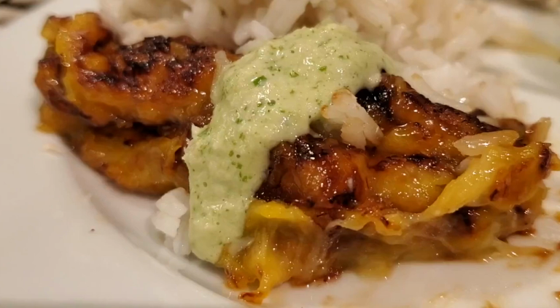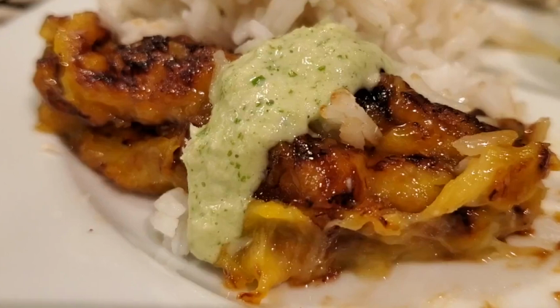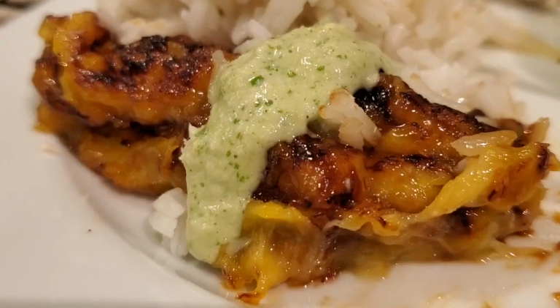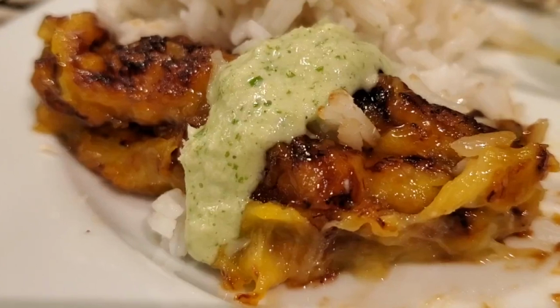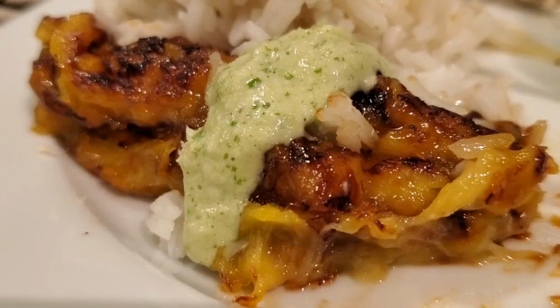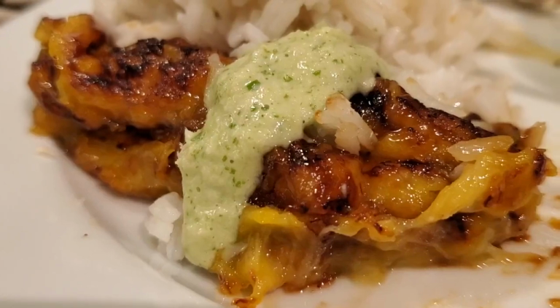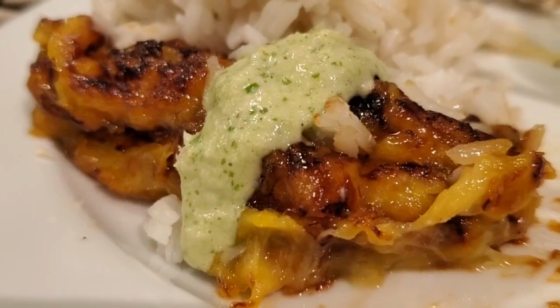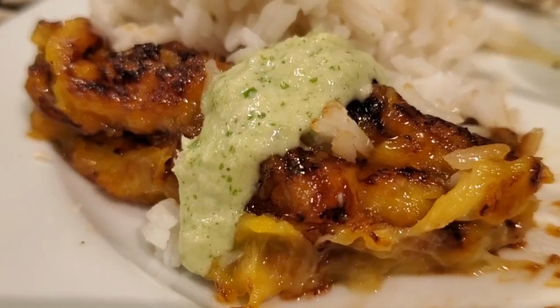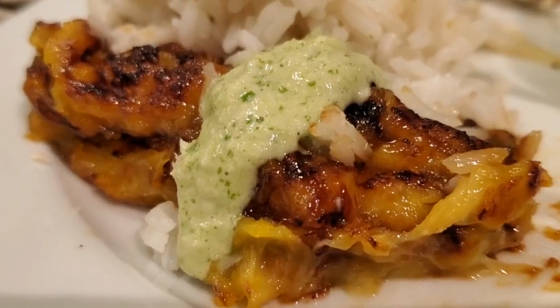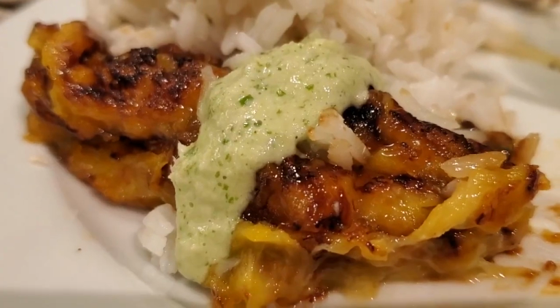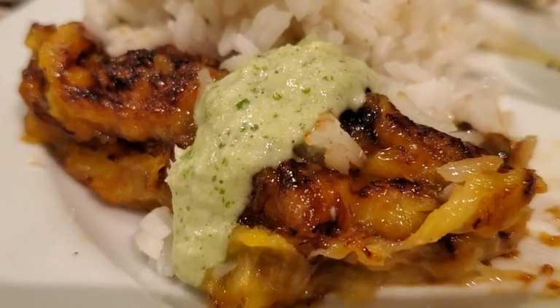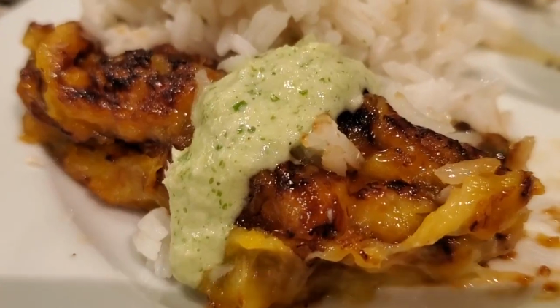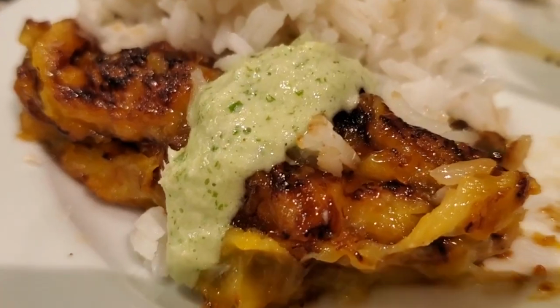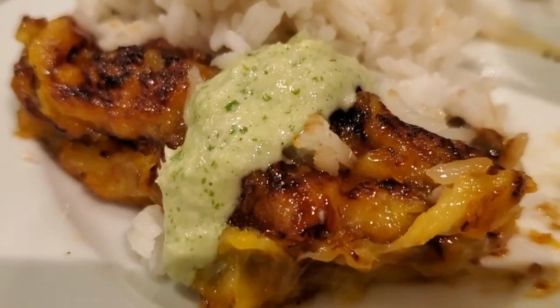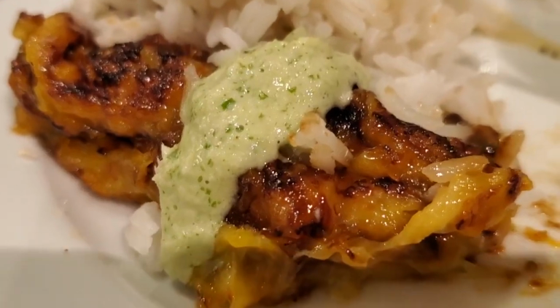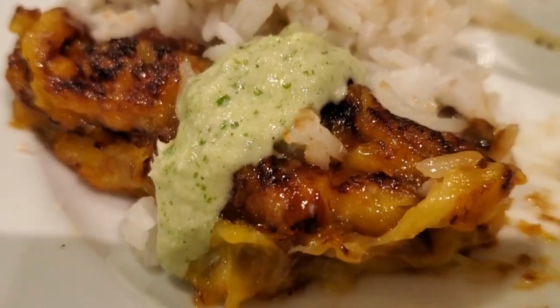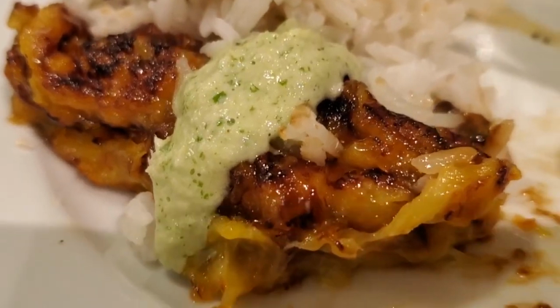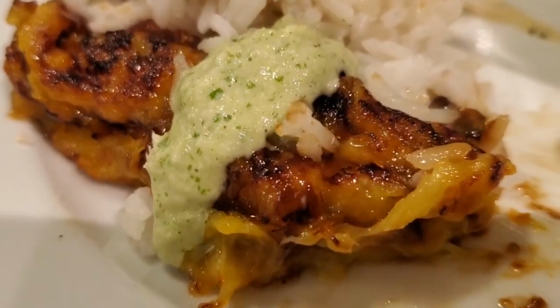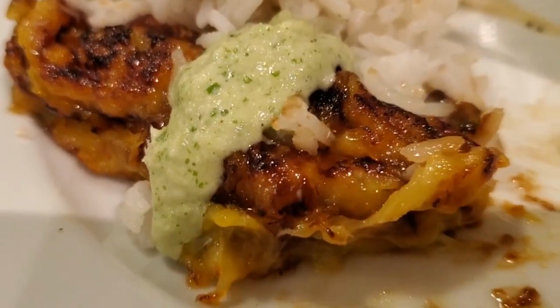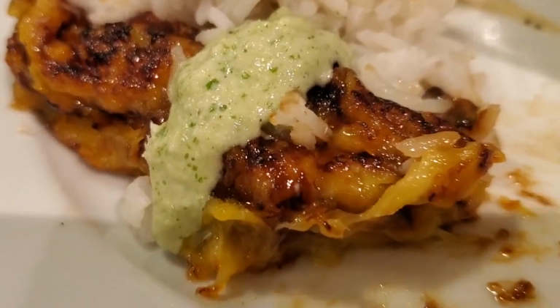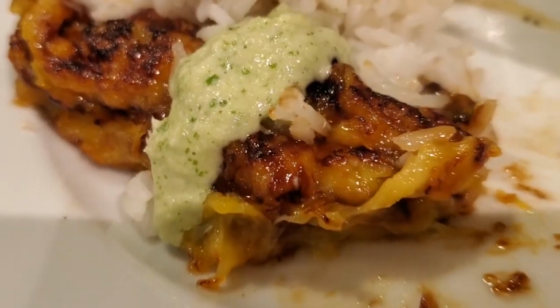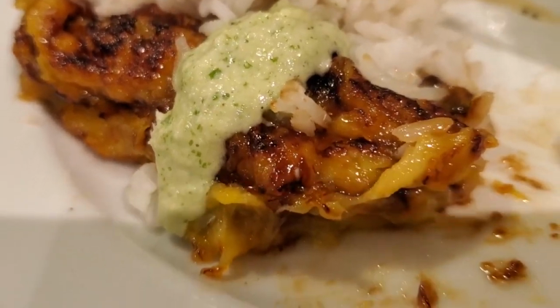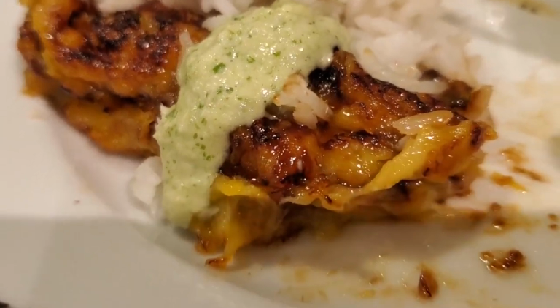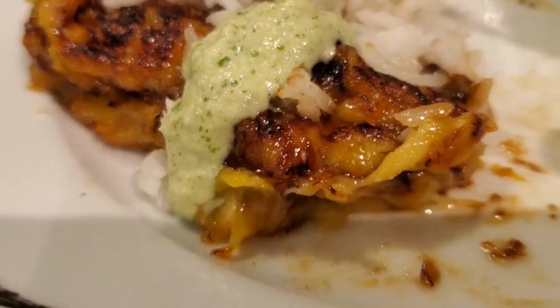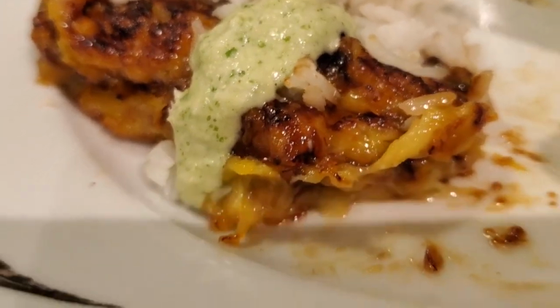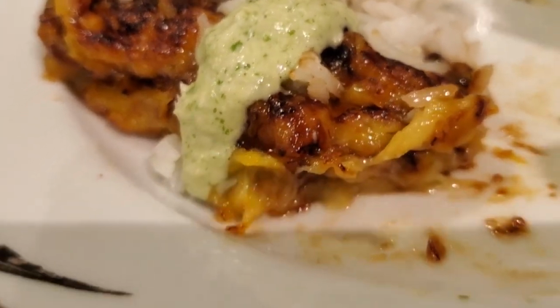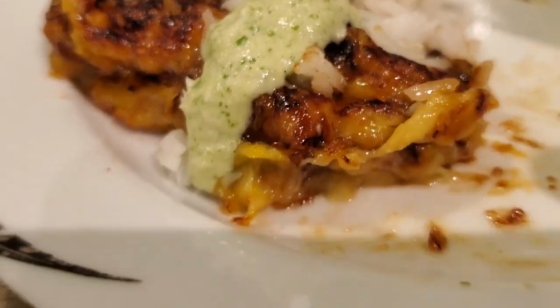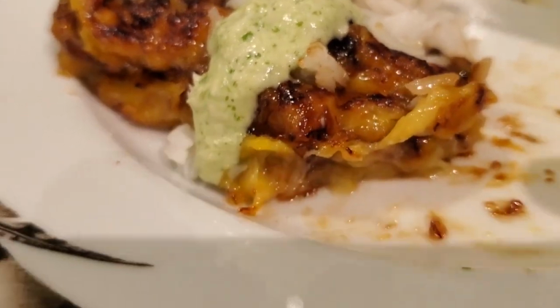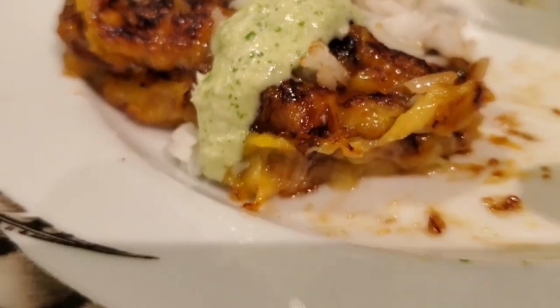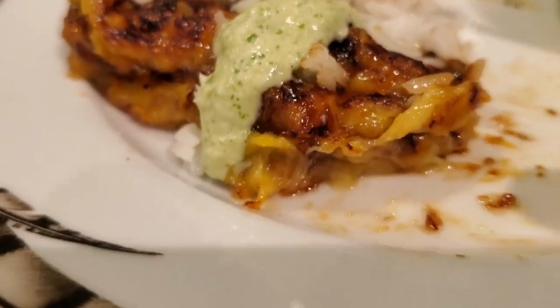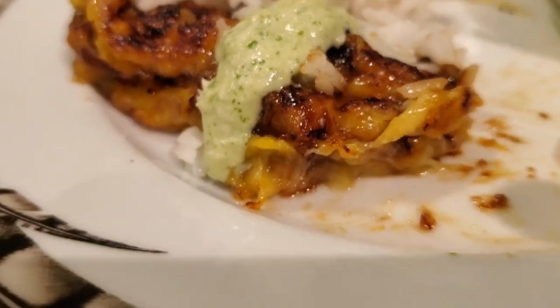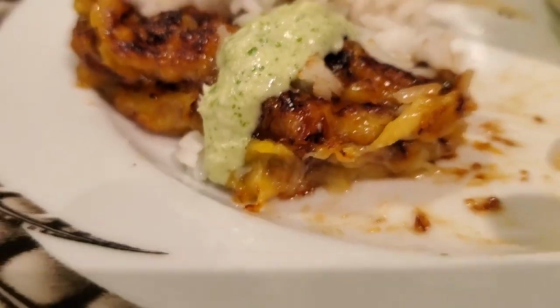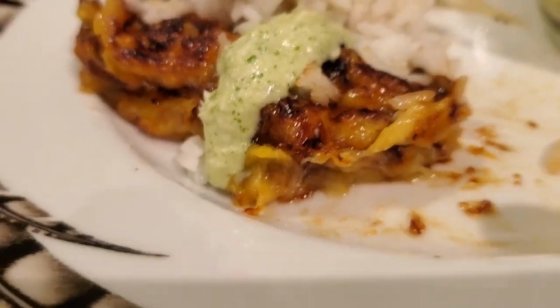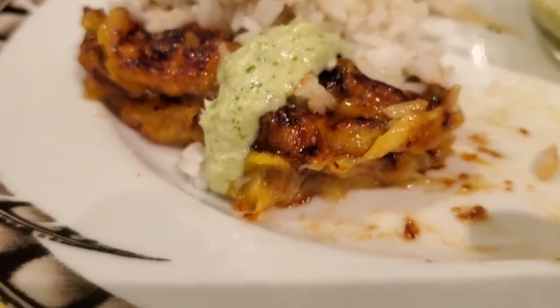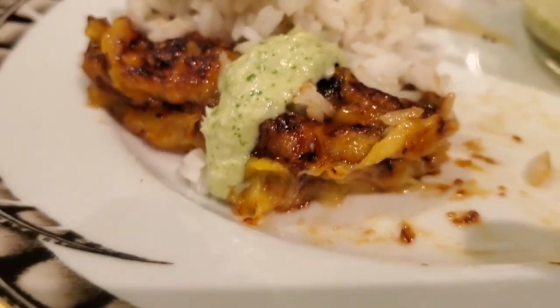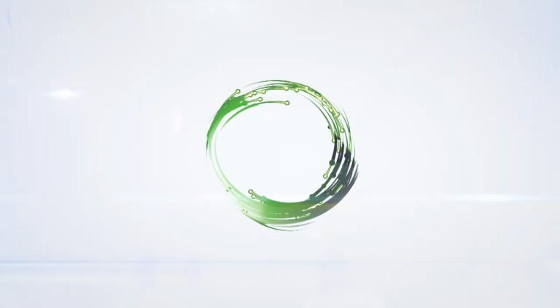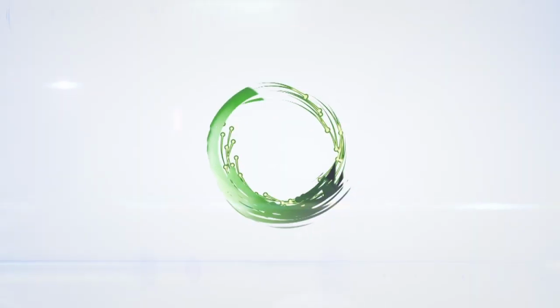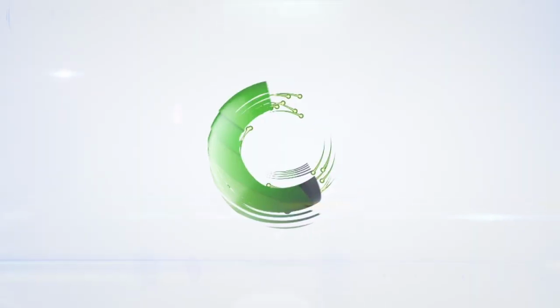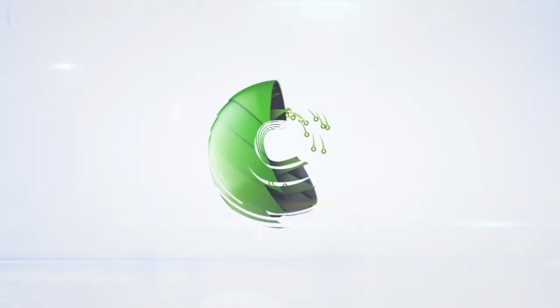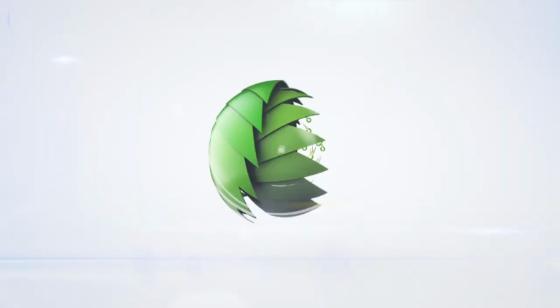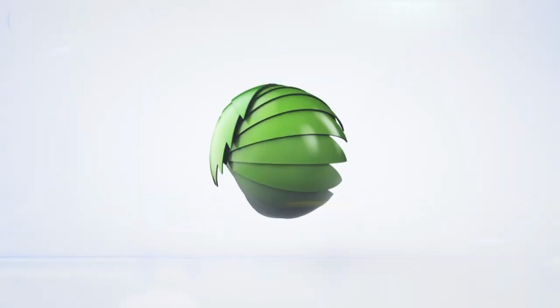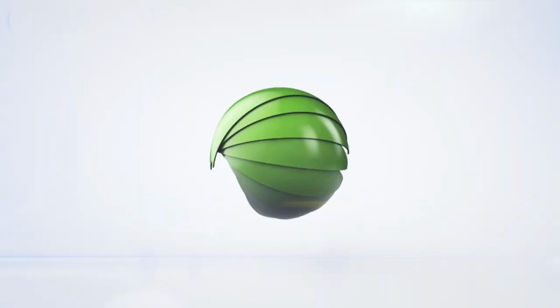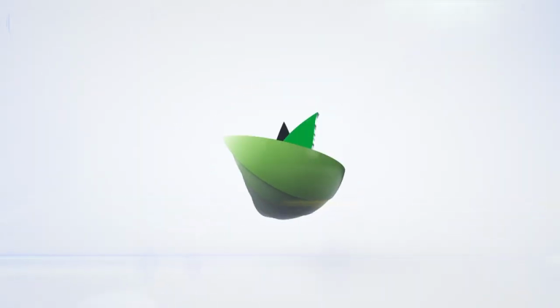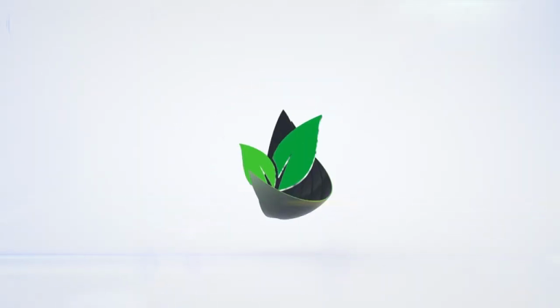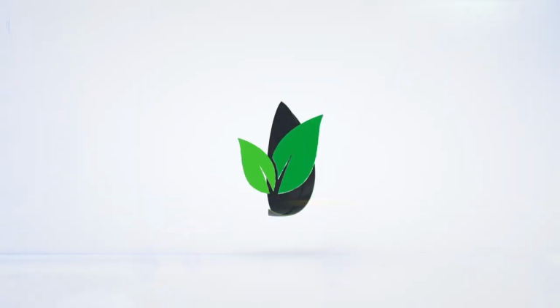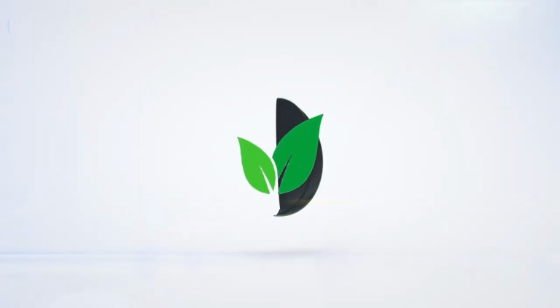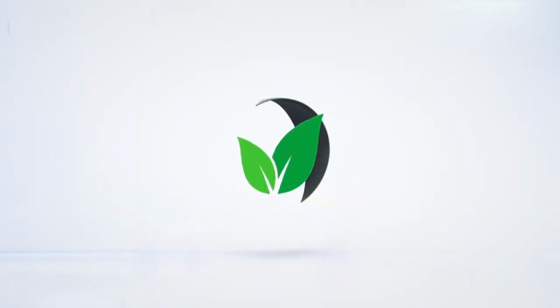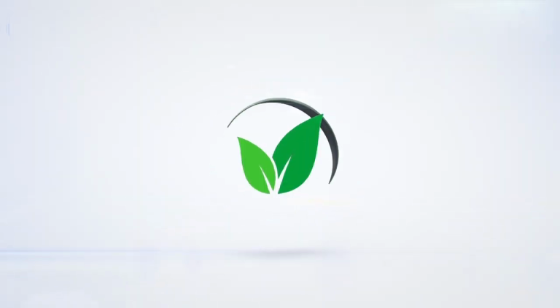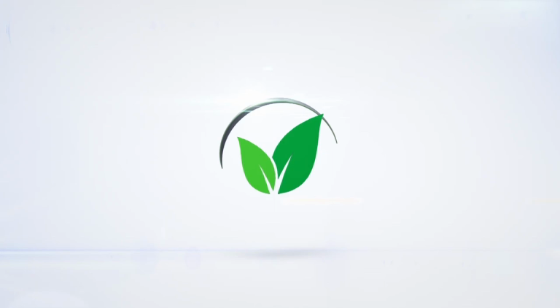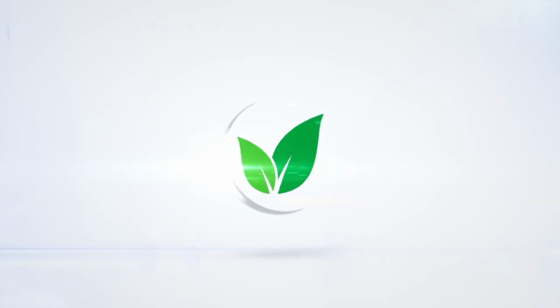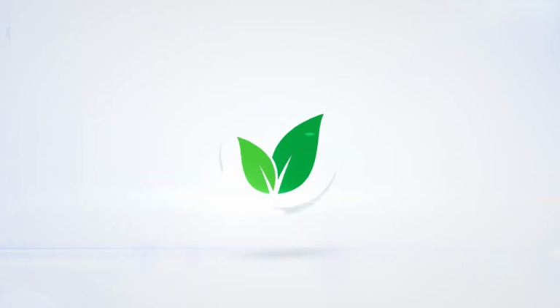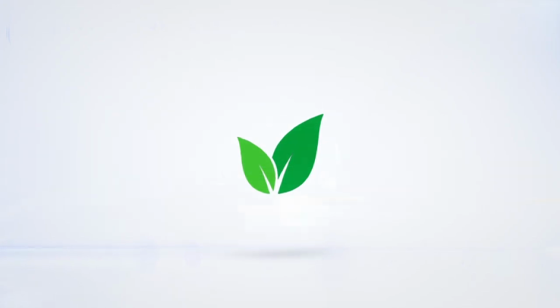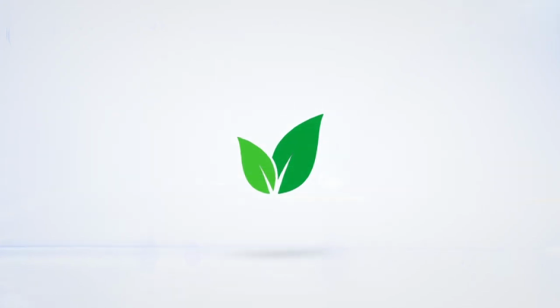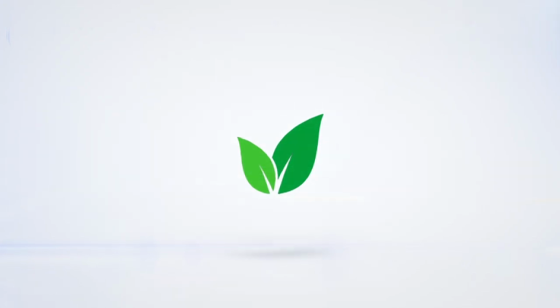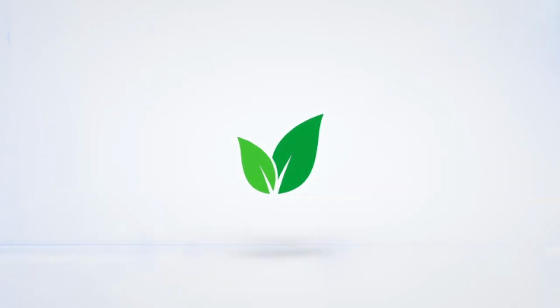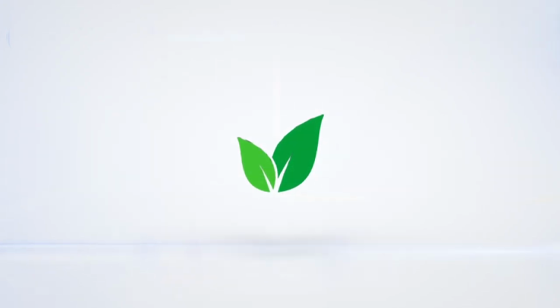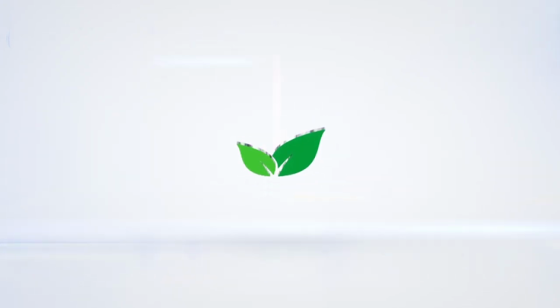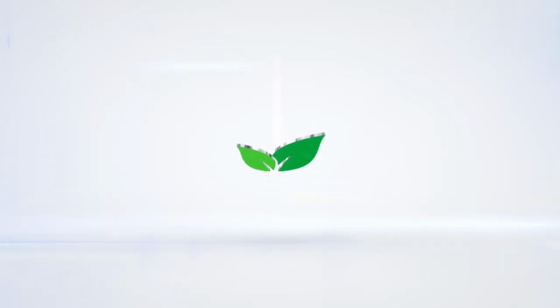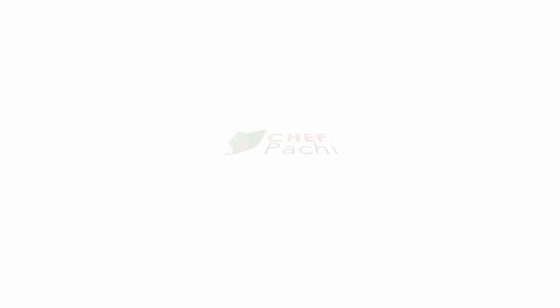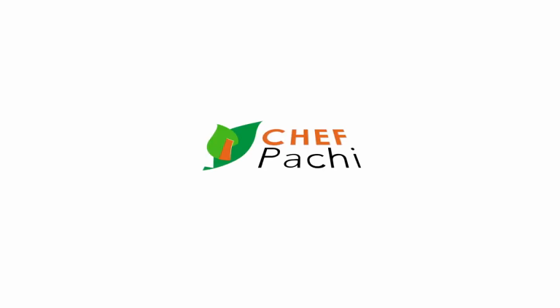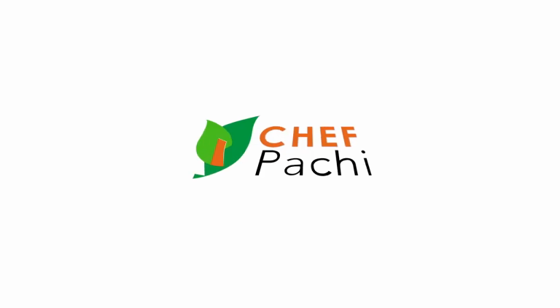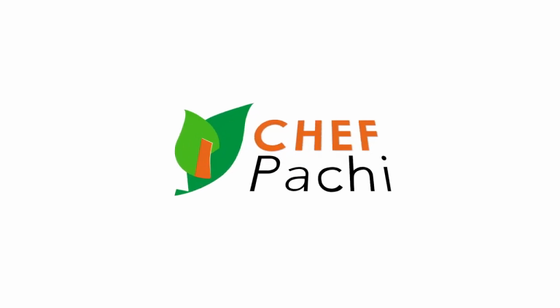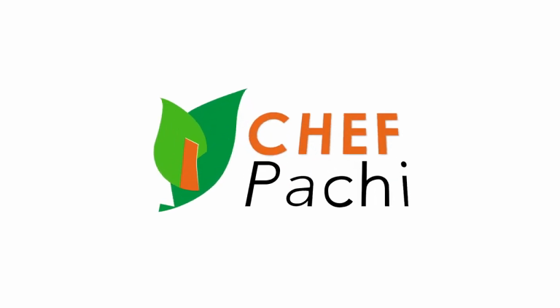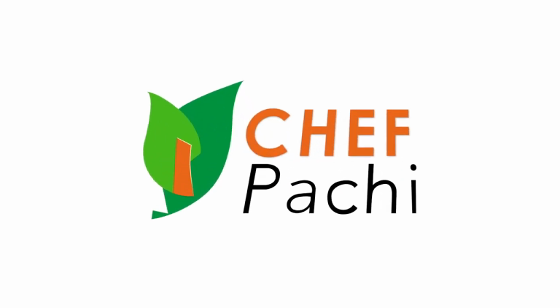Sweet Colombian Plantain Strips. Eat delicious and lose weight with Chef Pachi.